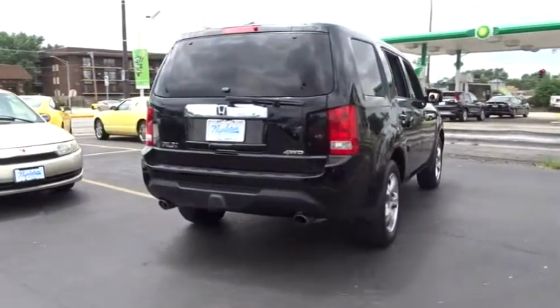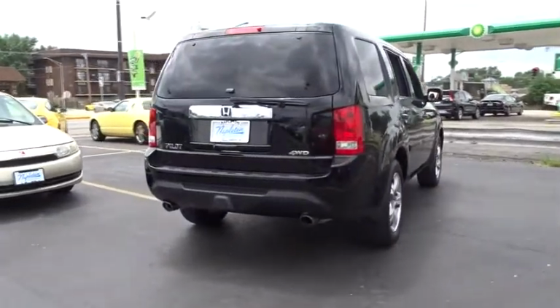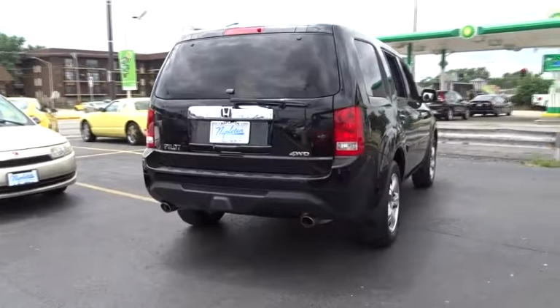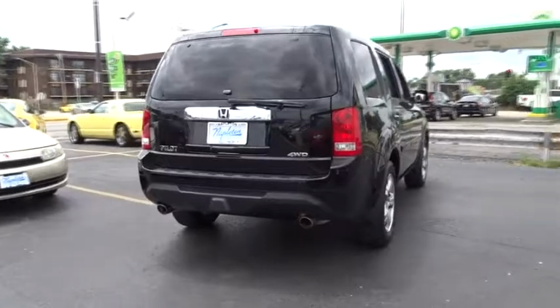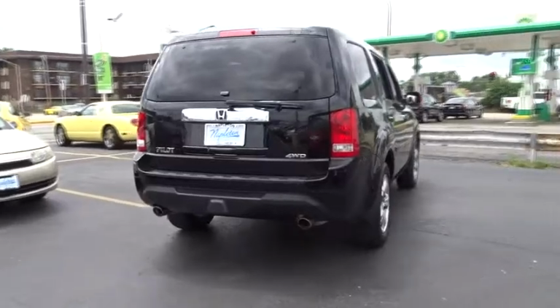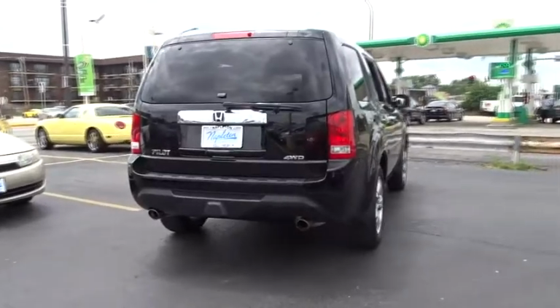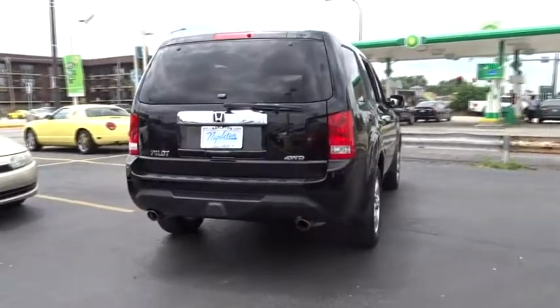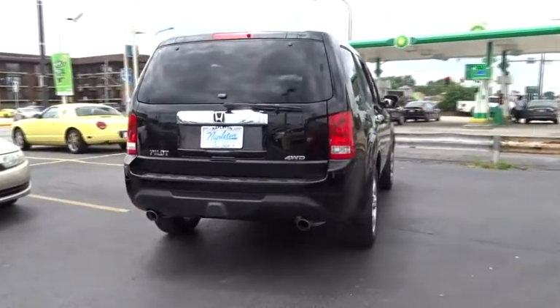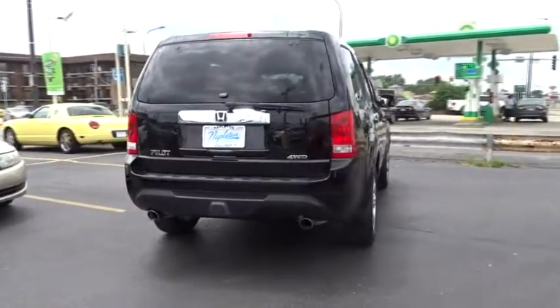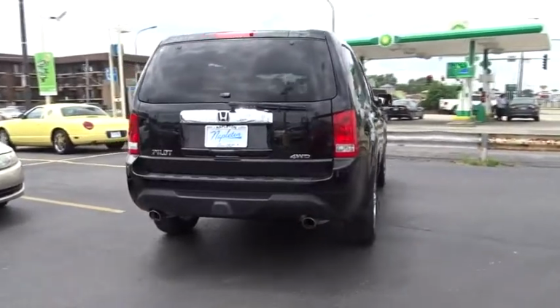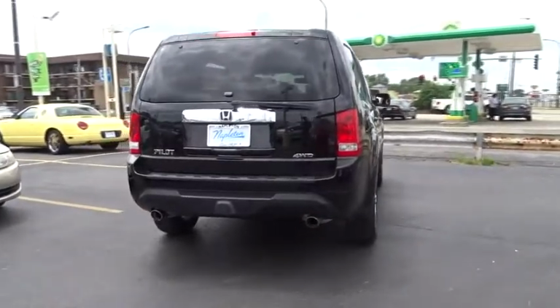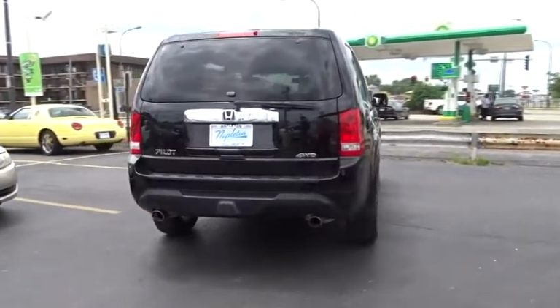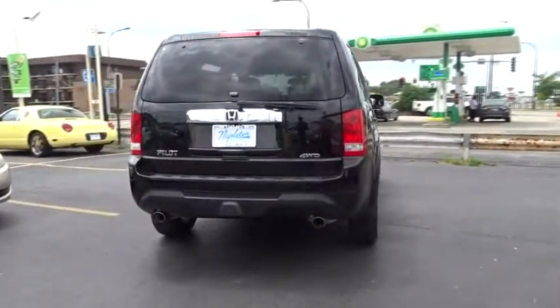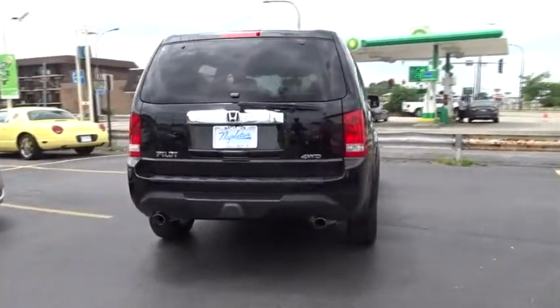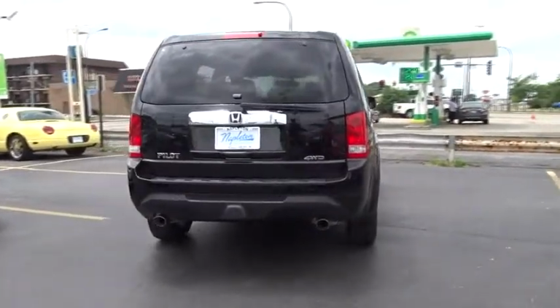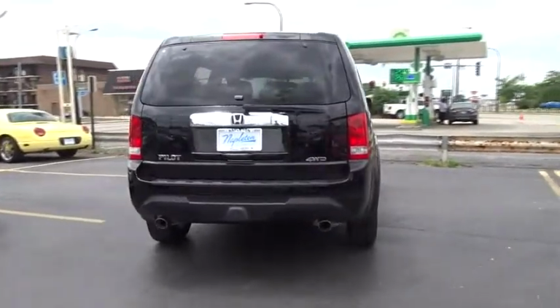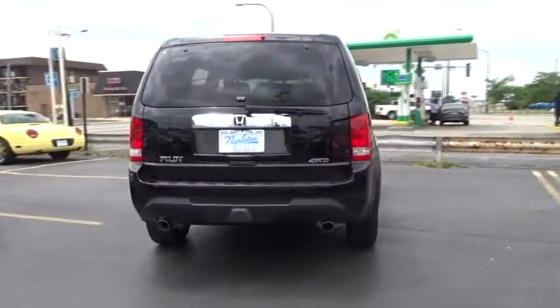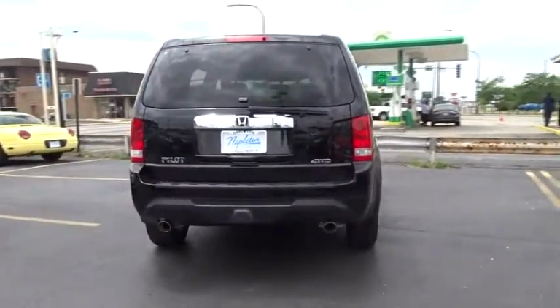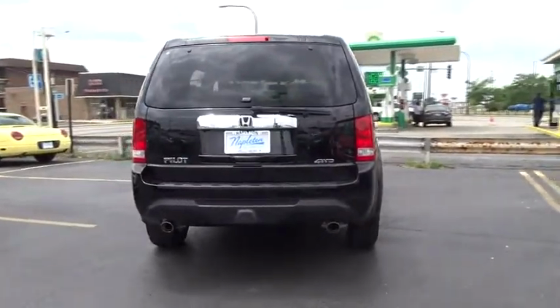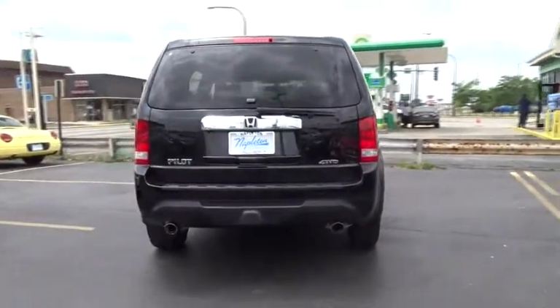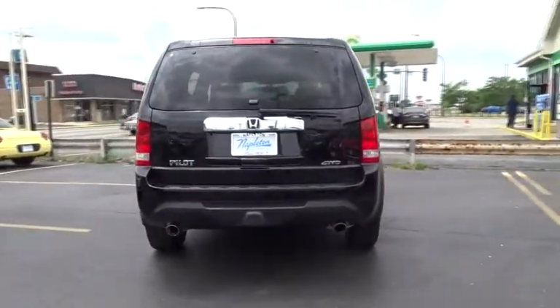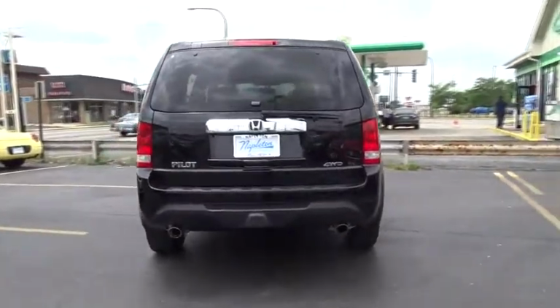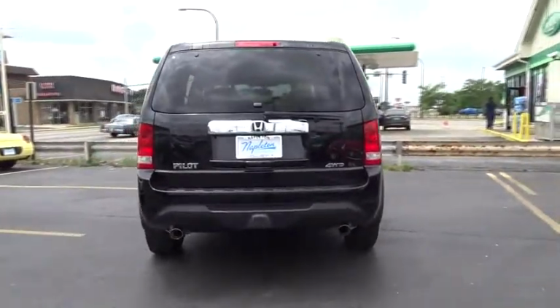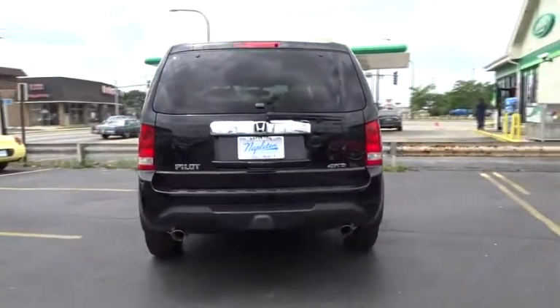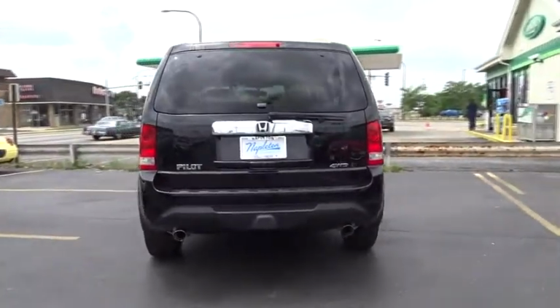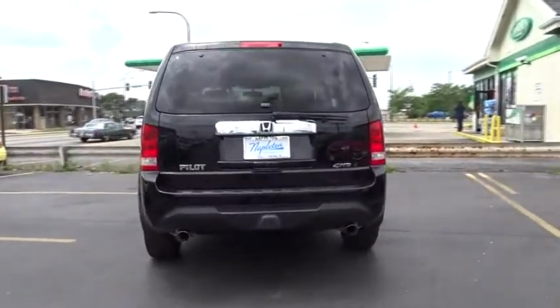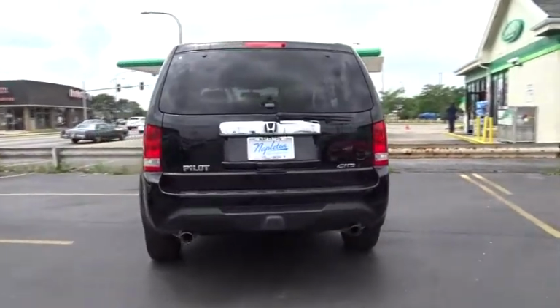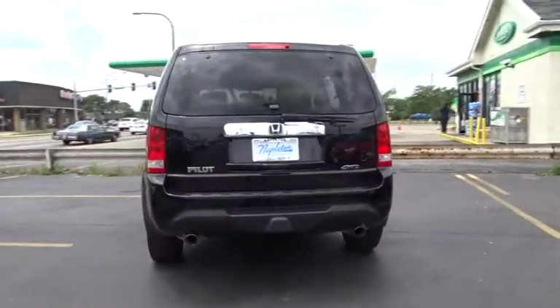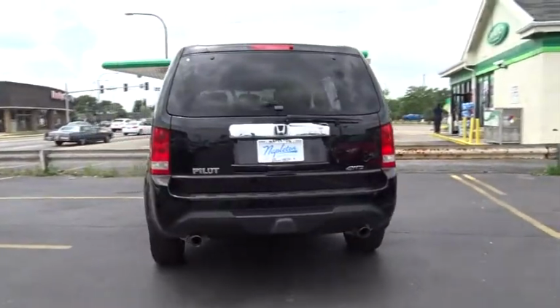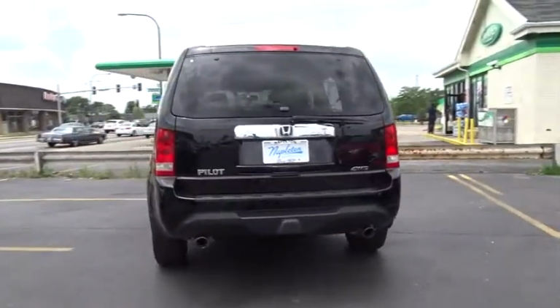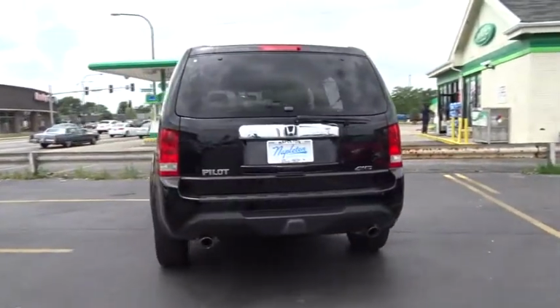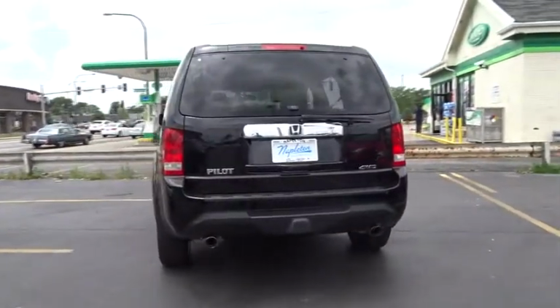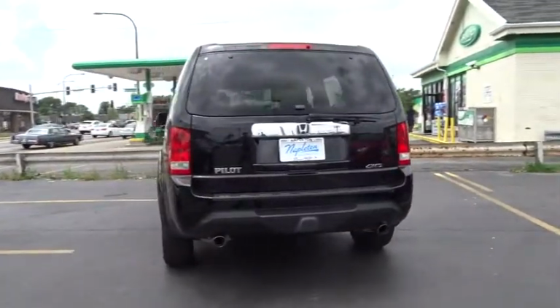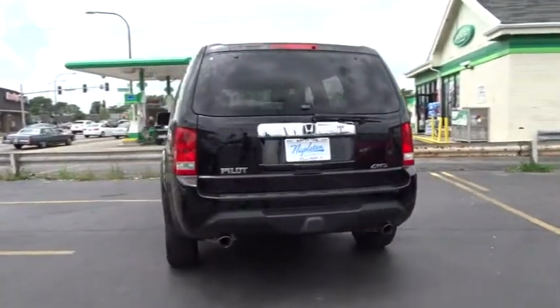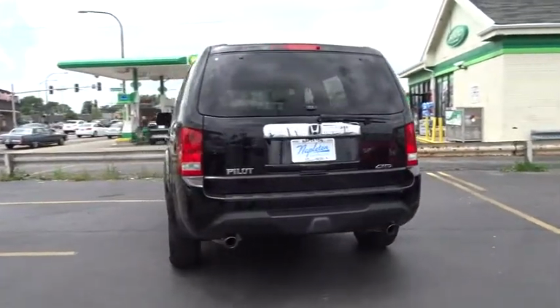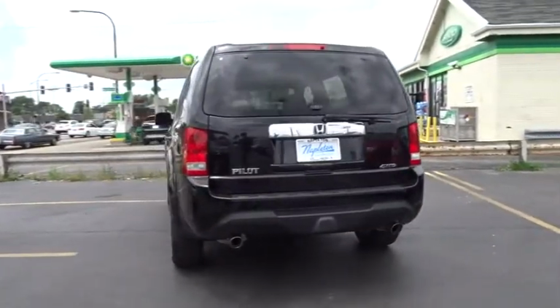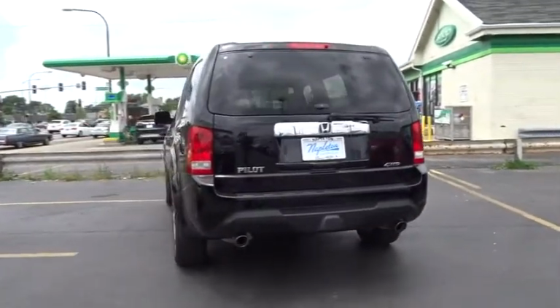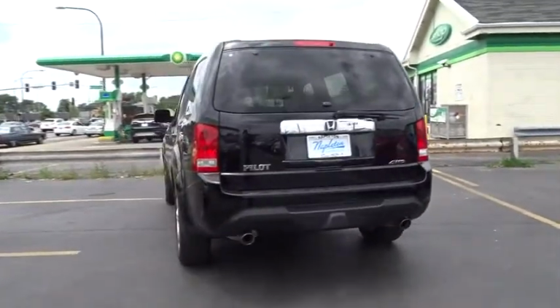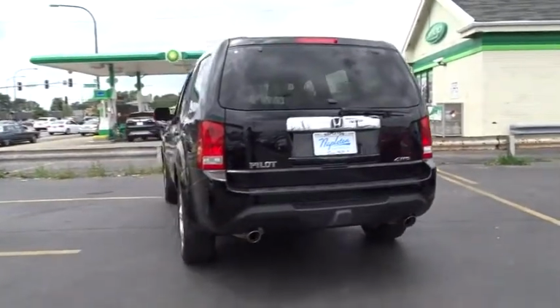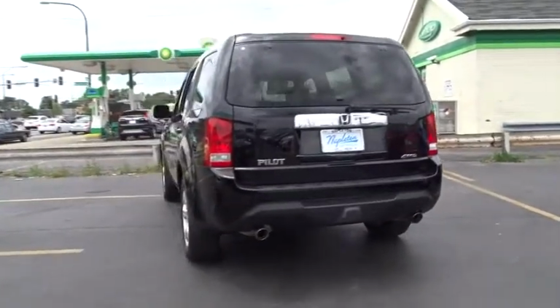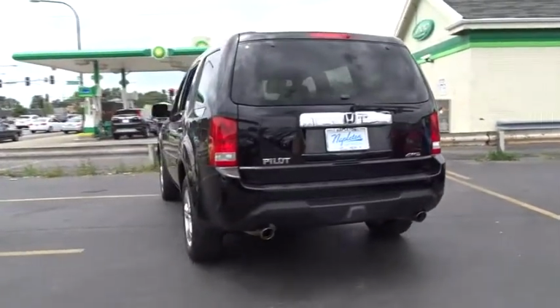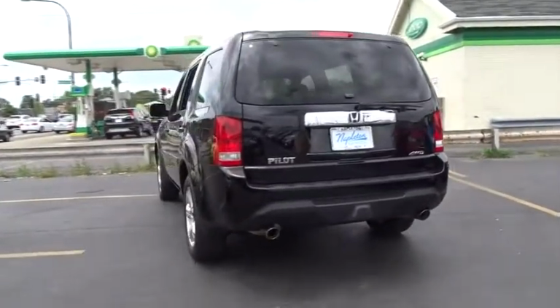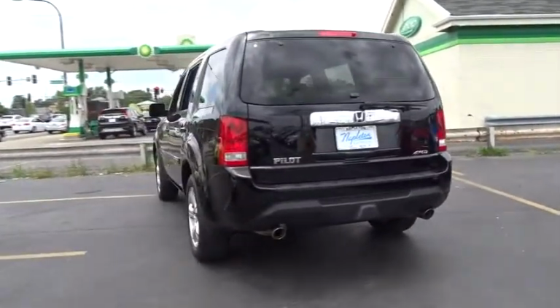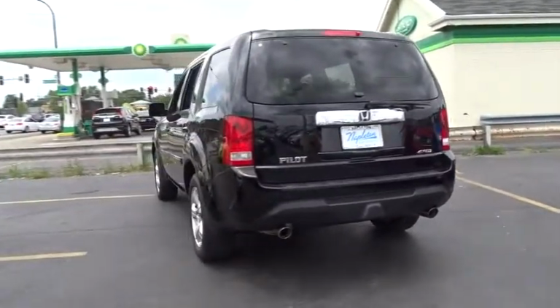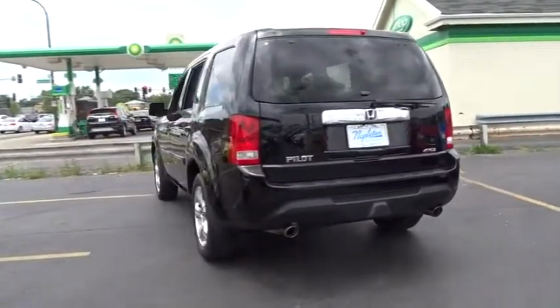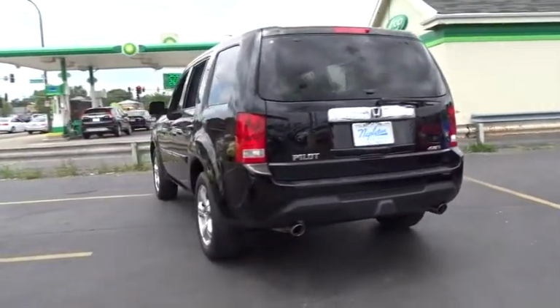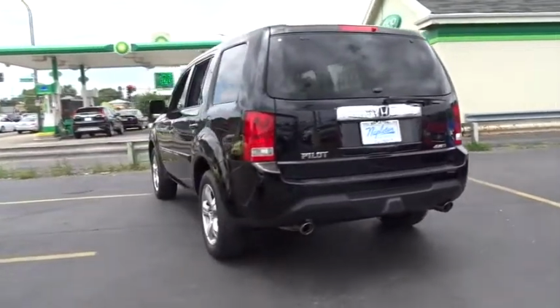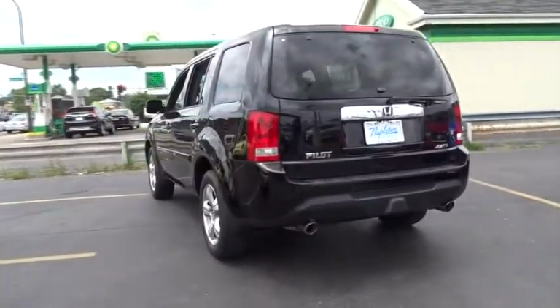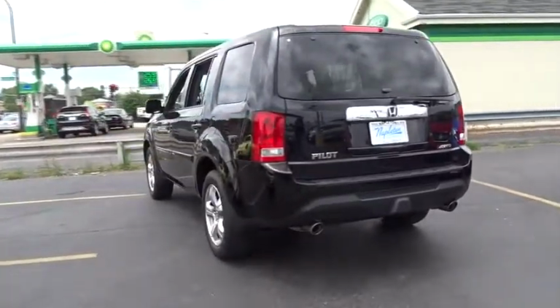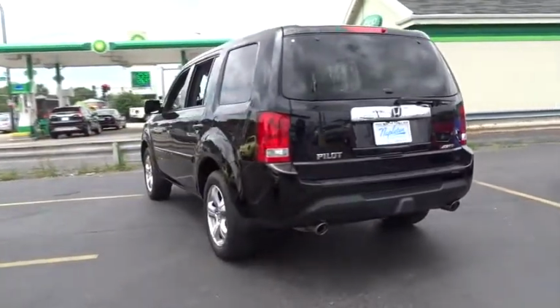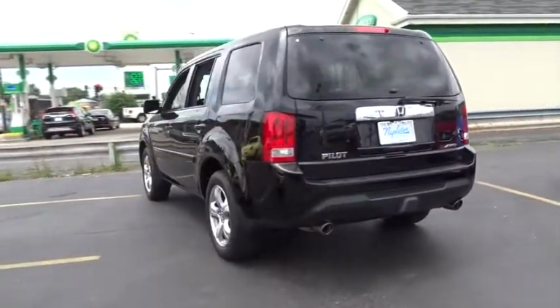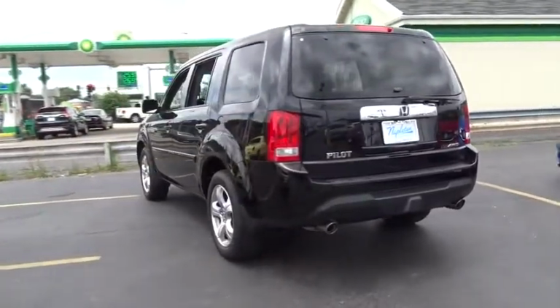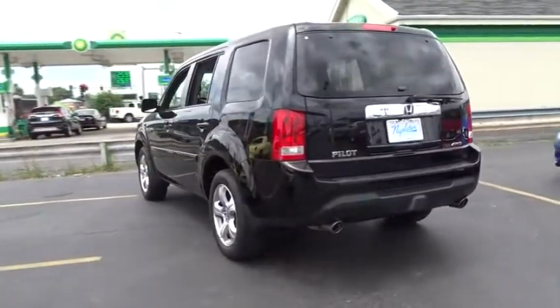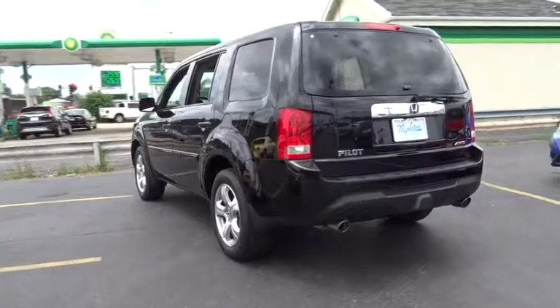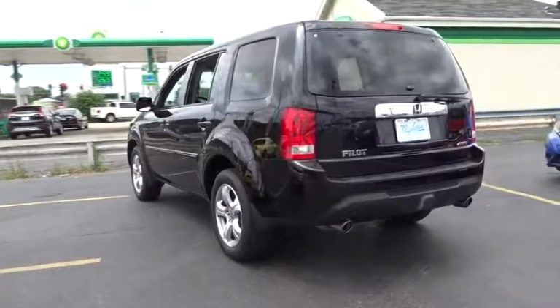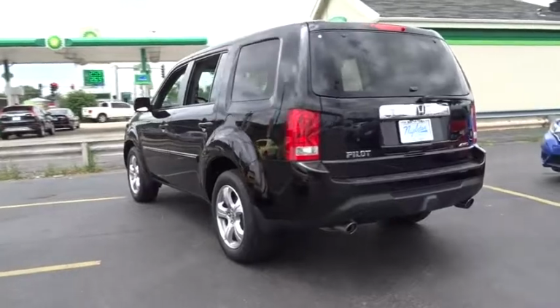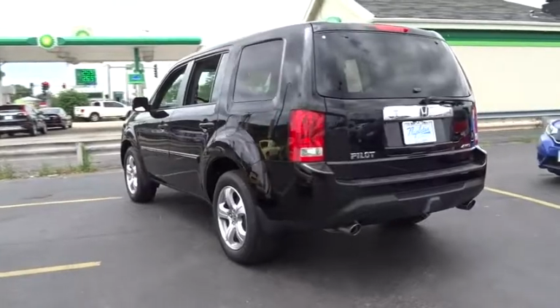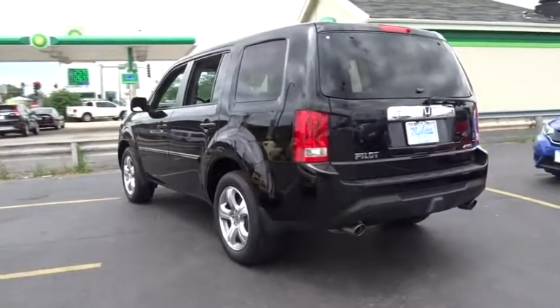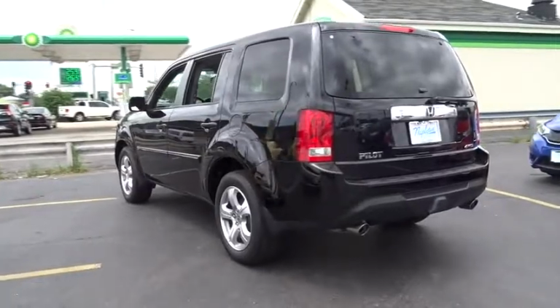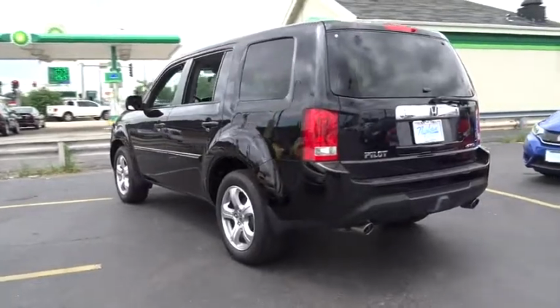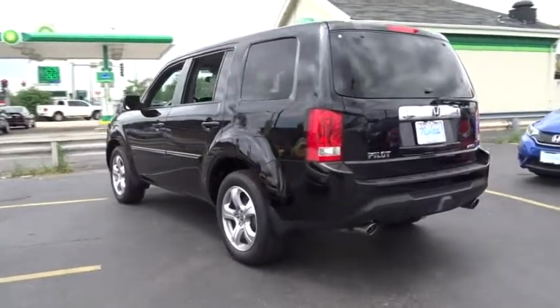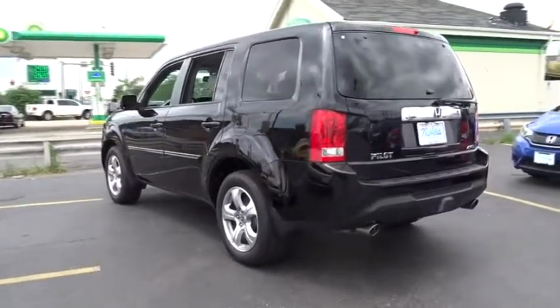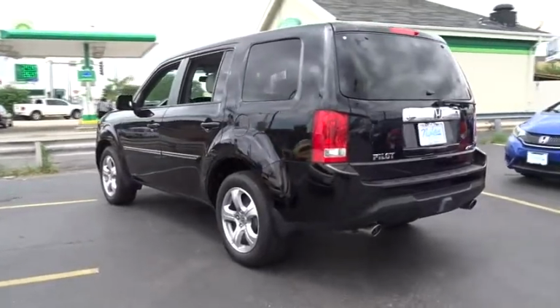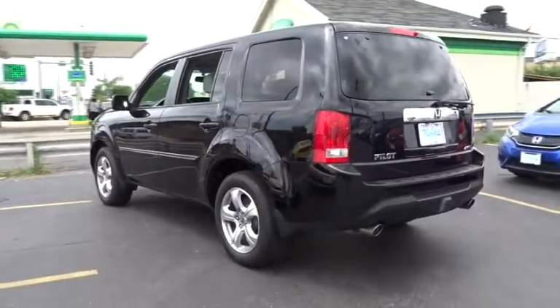Heated front seat. Overhead console. Remote keyless entry. Power moonroof. Come see the car for yourself.